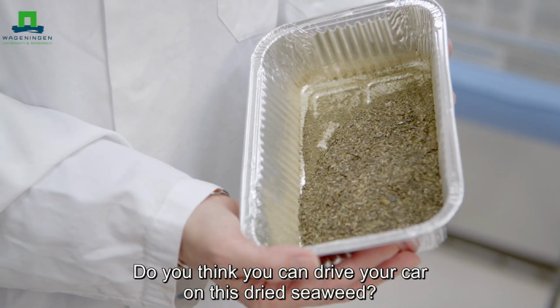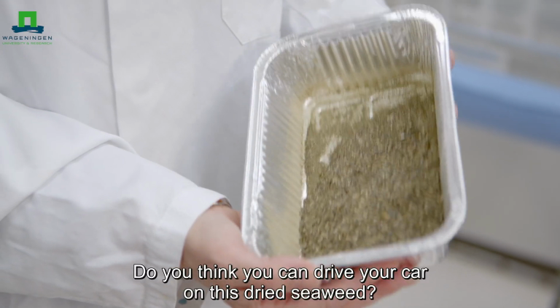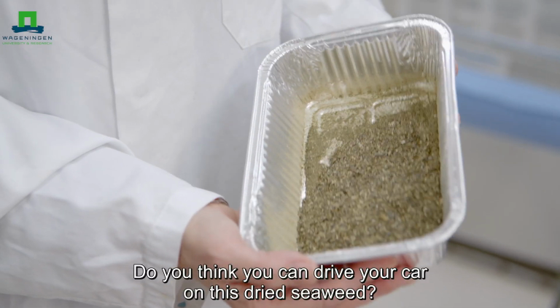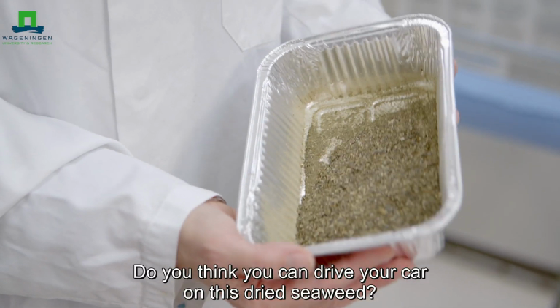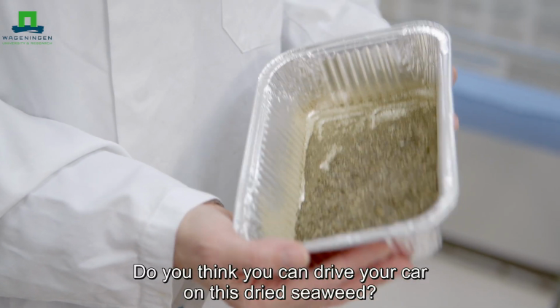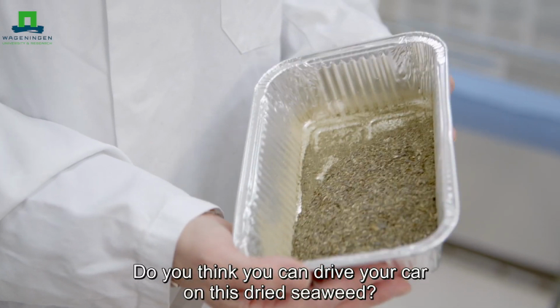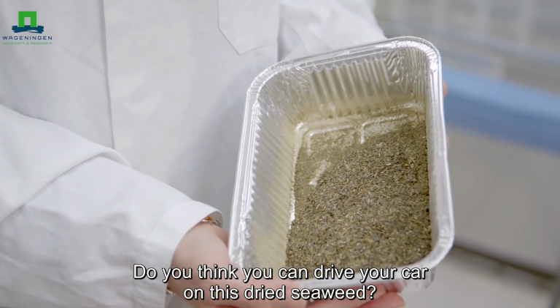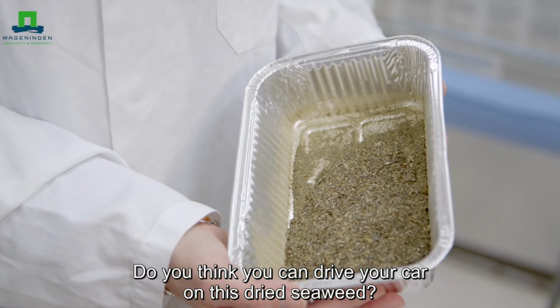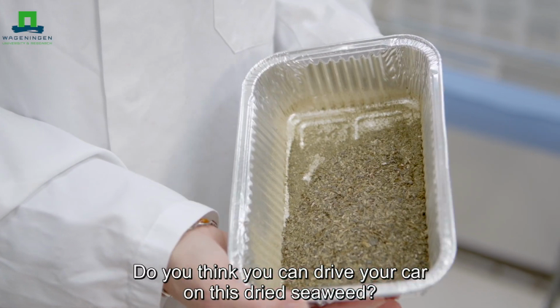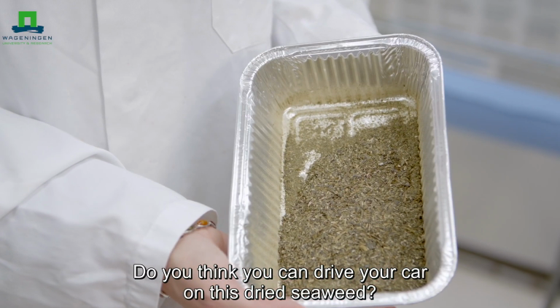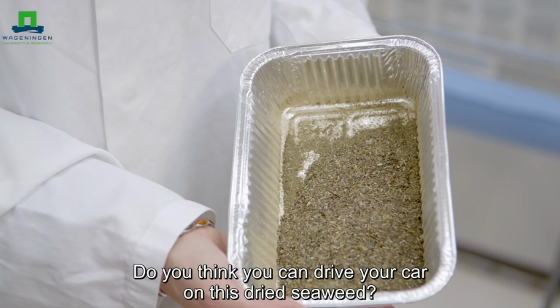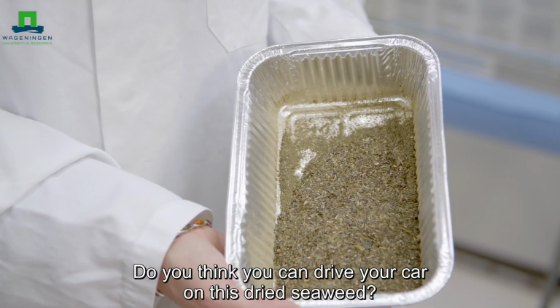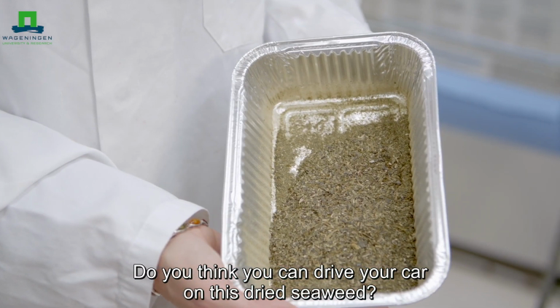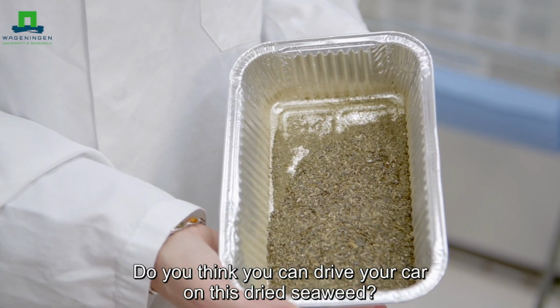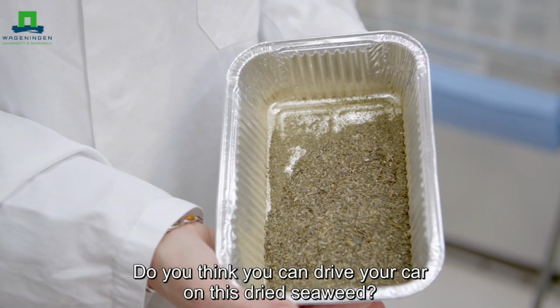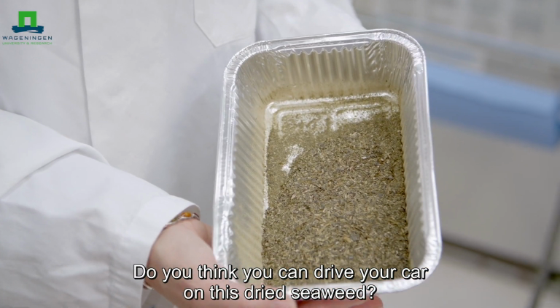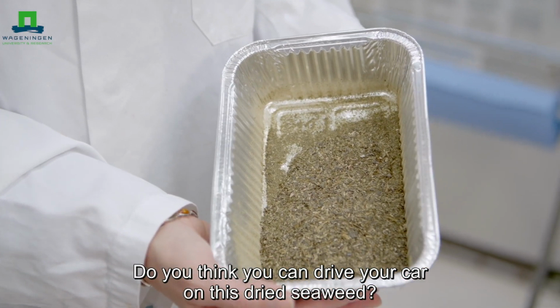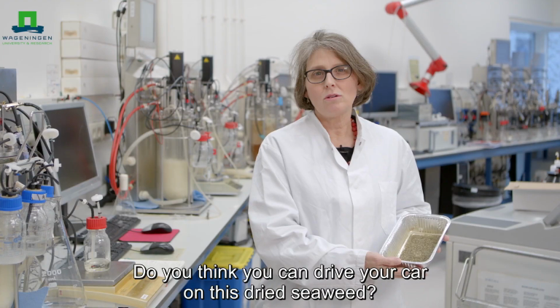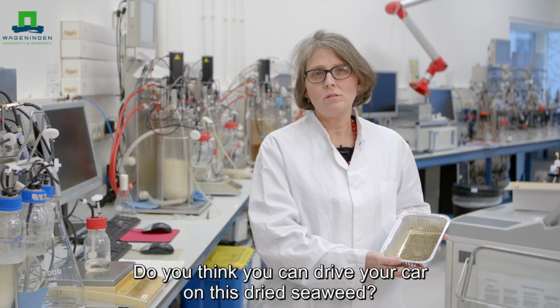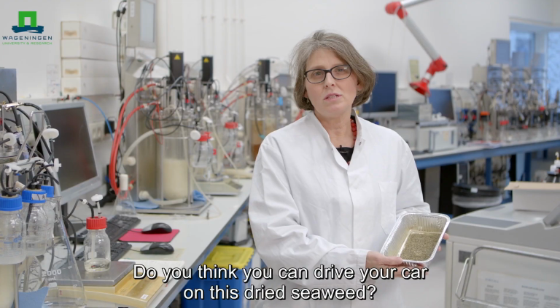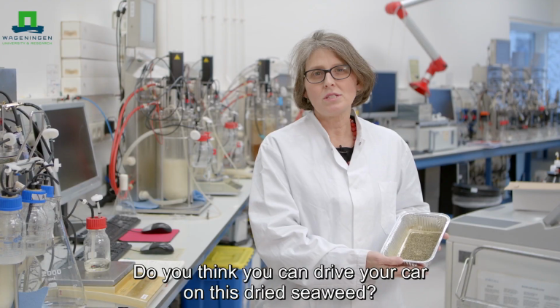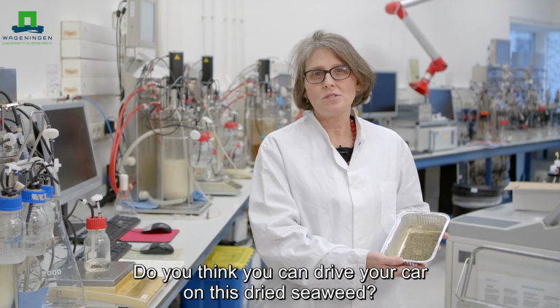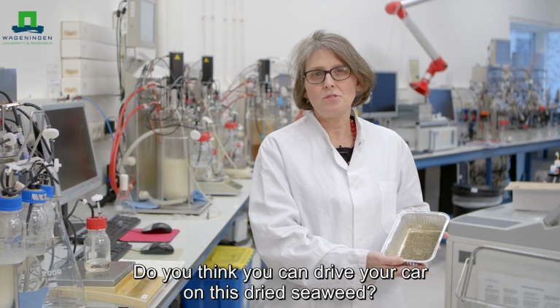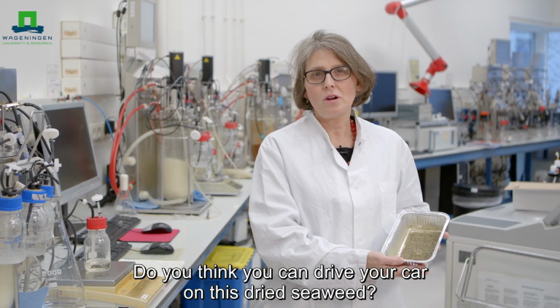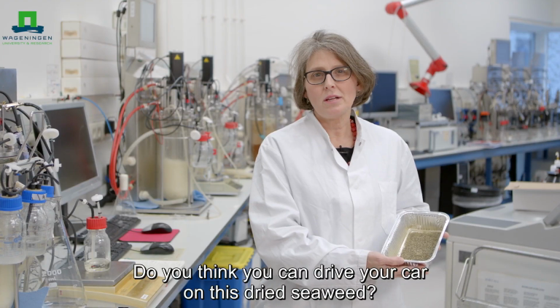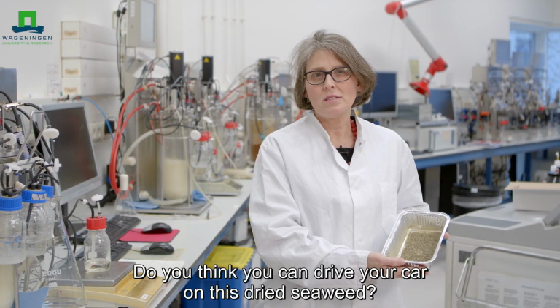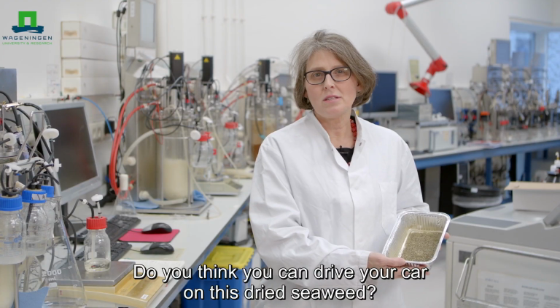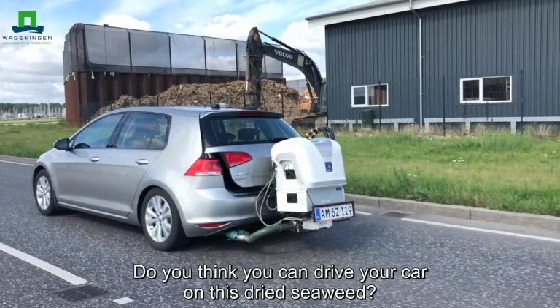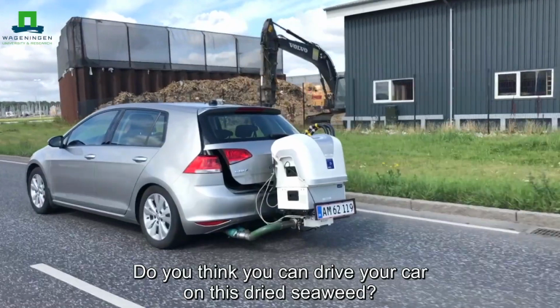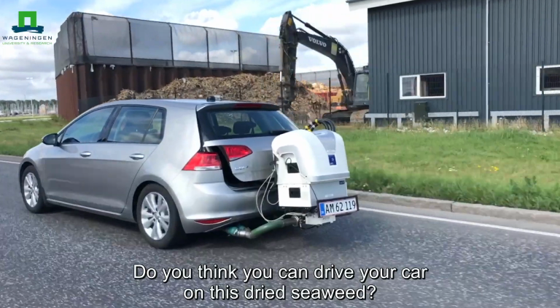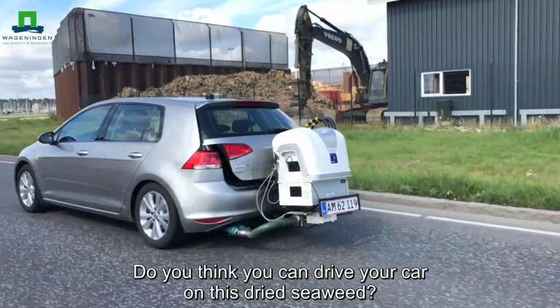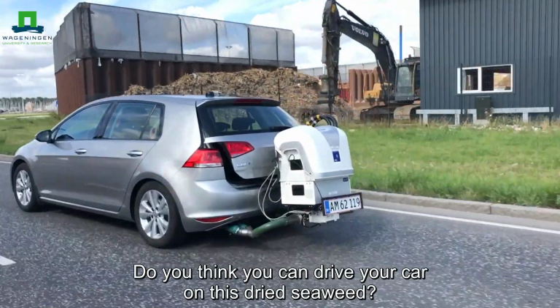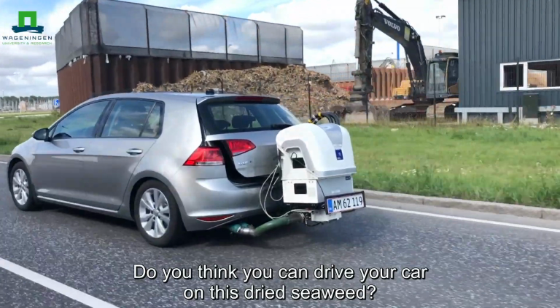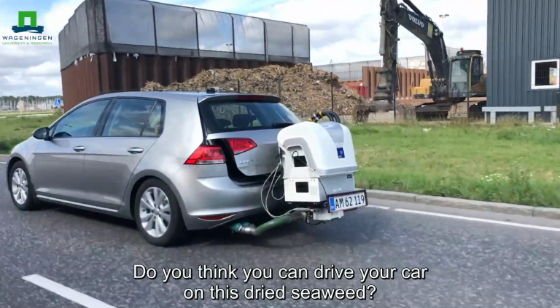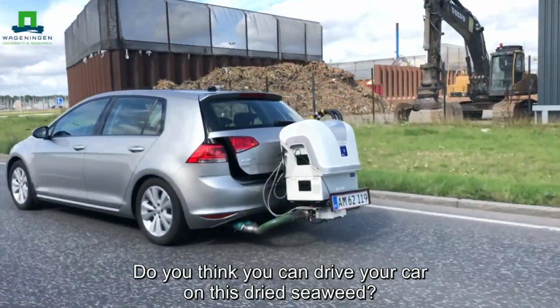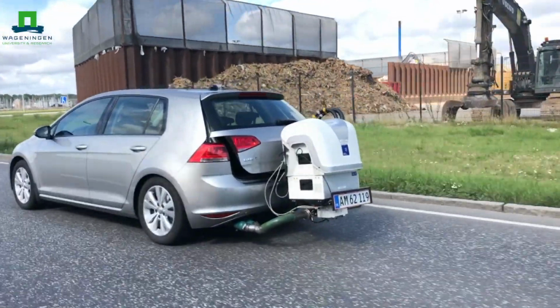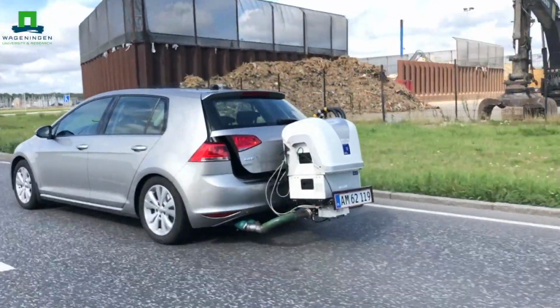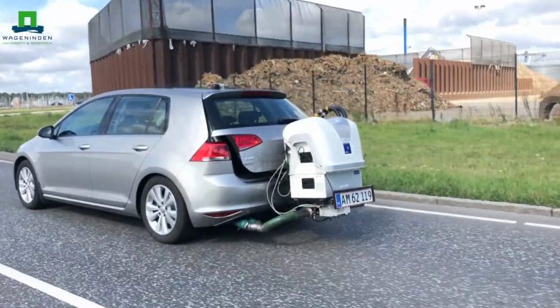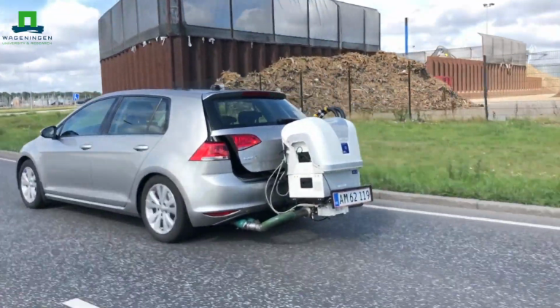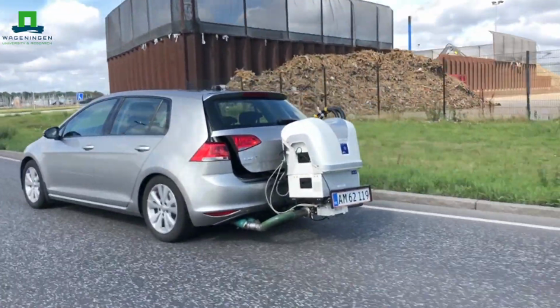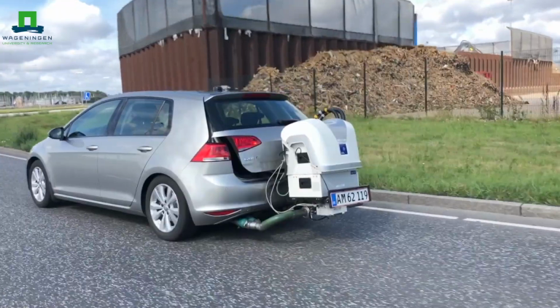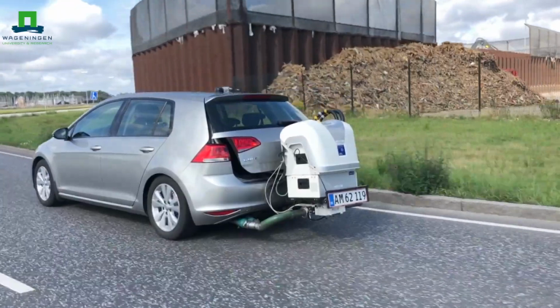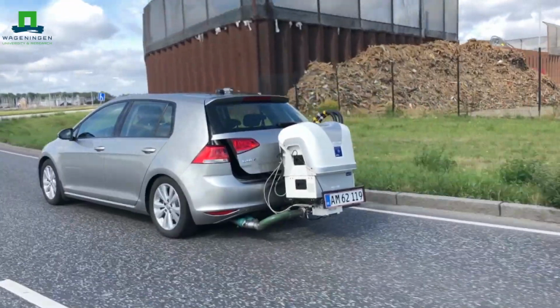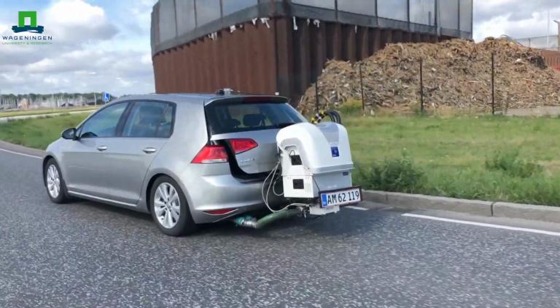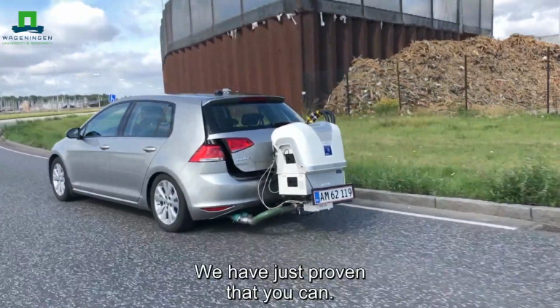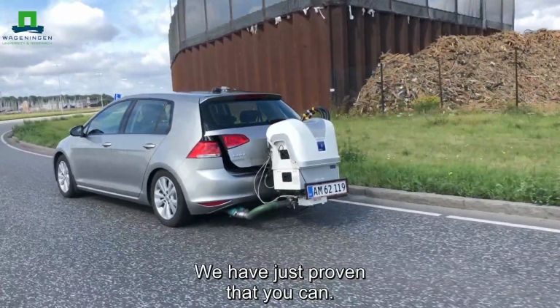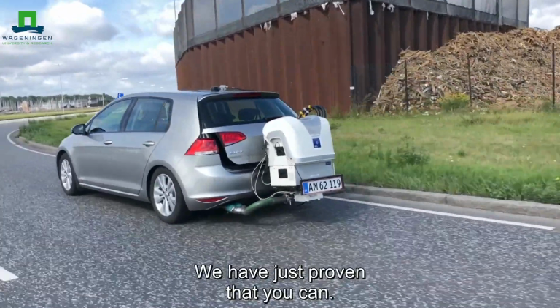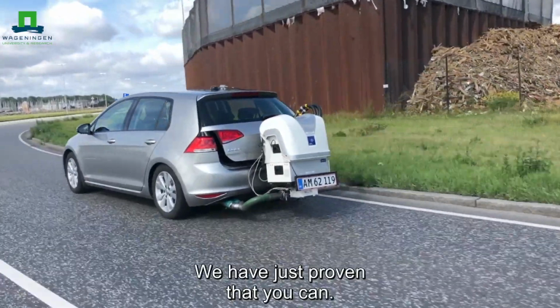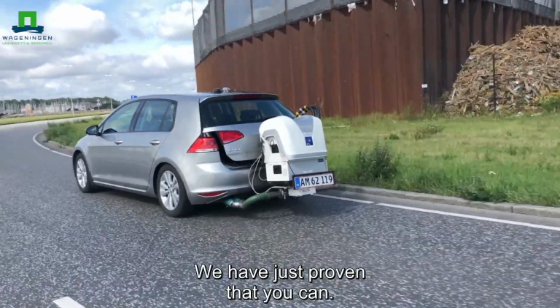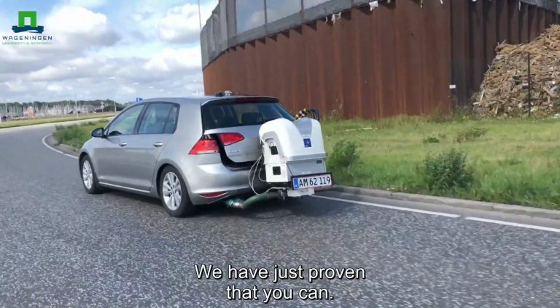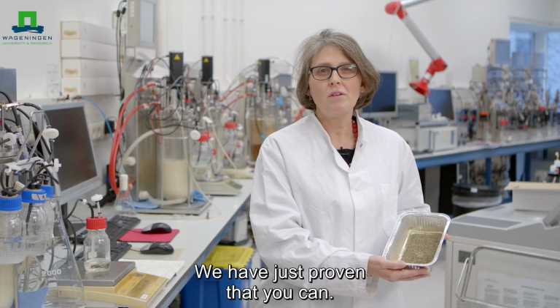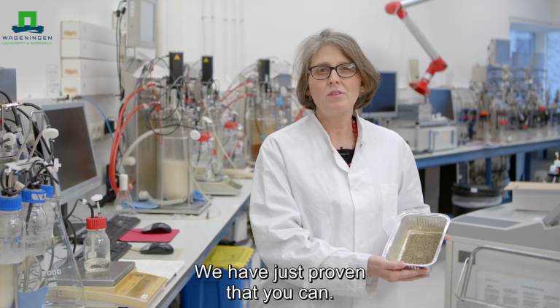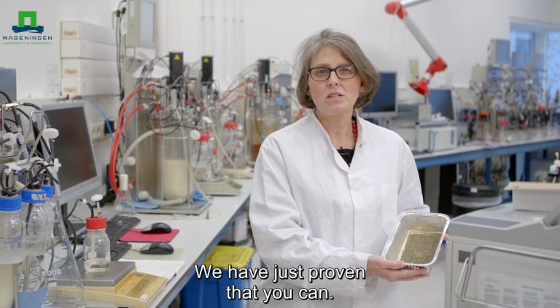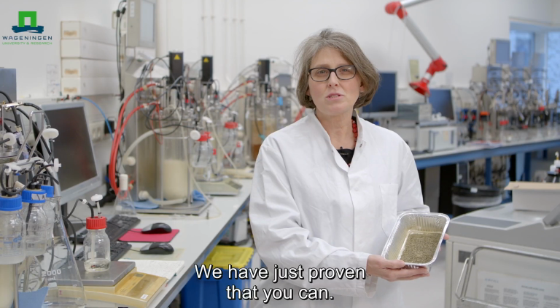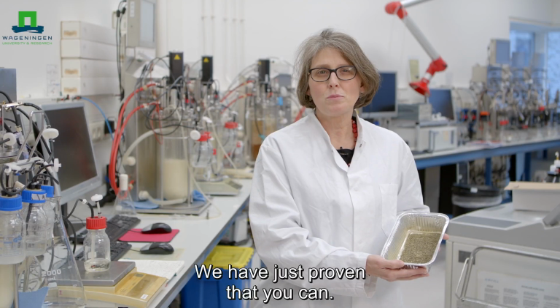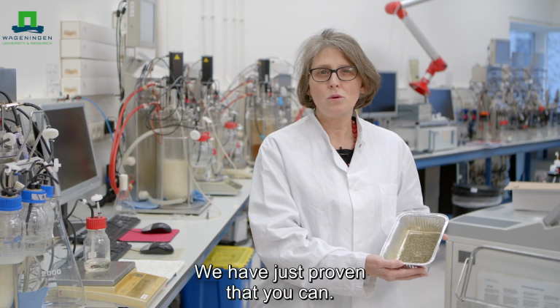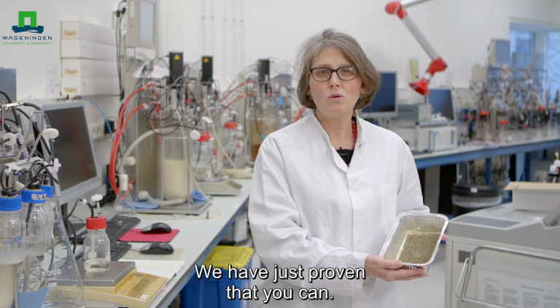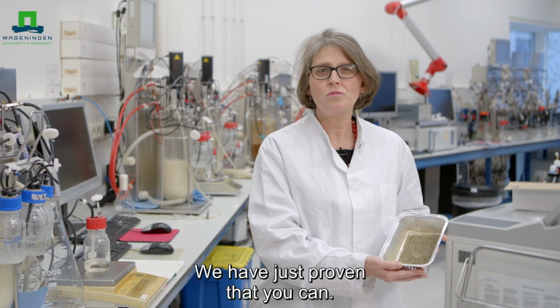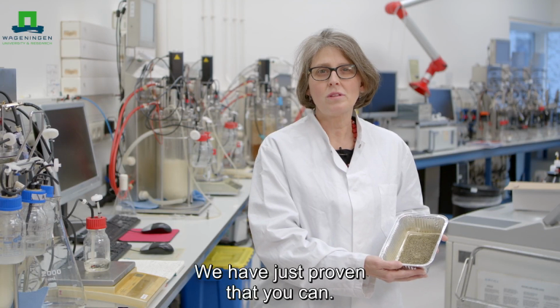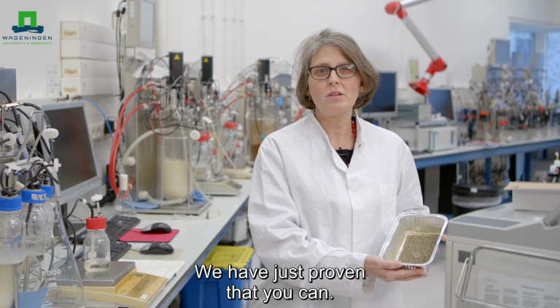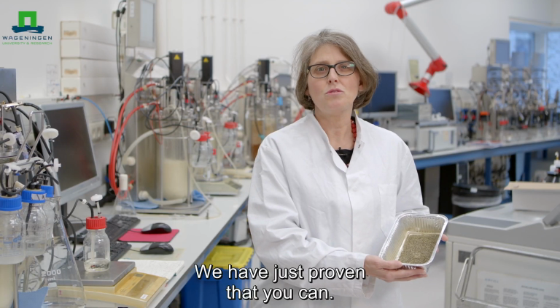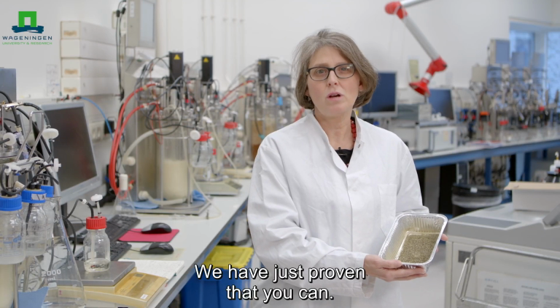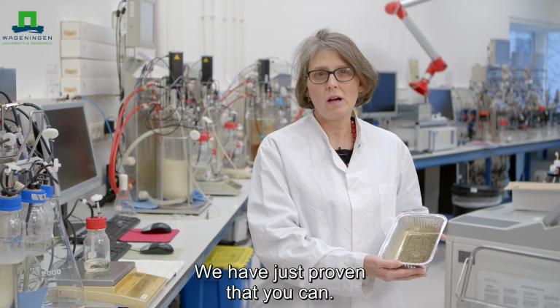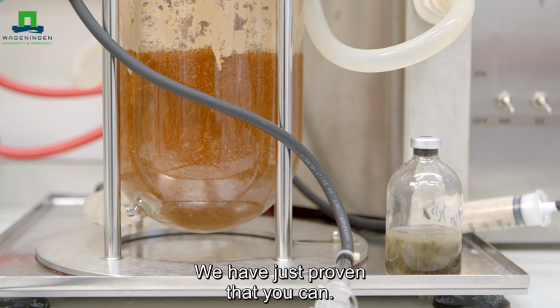Do you think you can drive your car on this dried seaweed? We have just proved that you can.